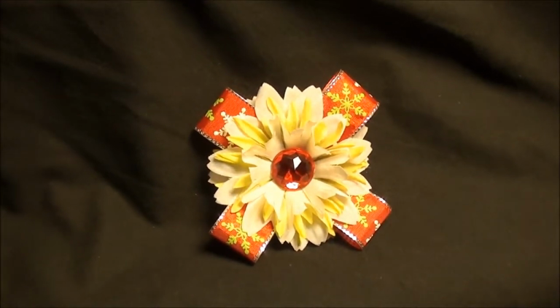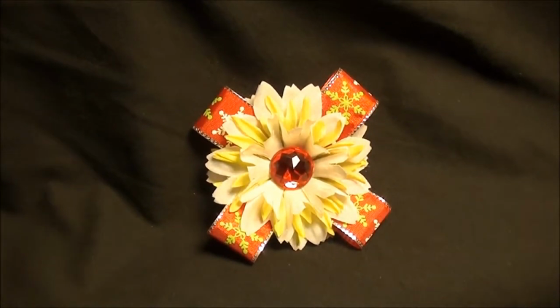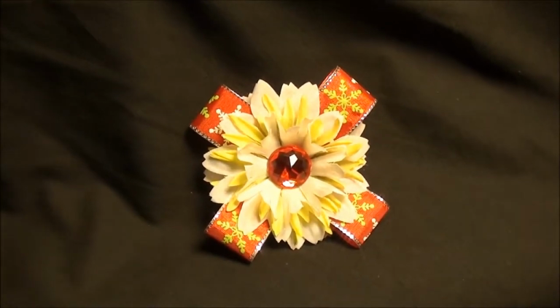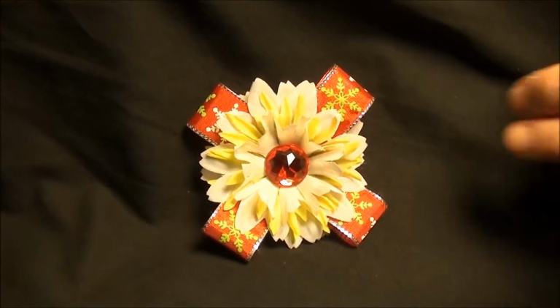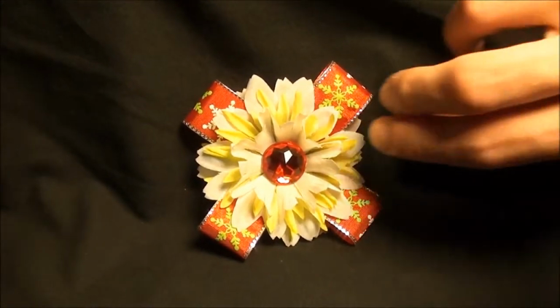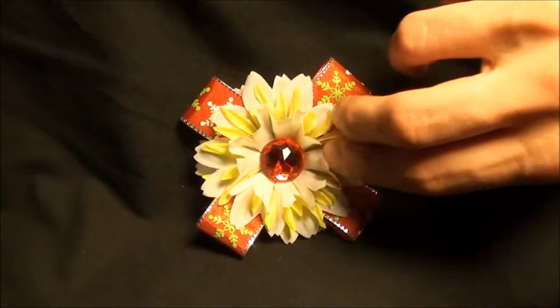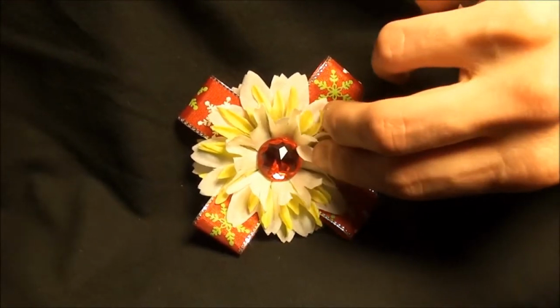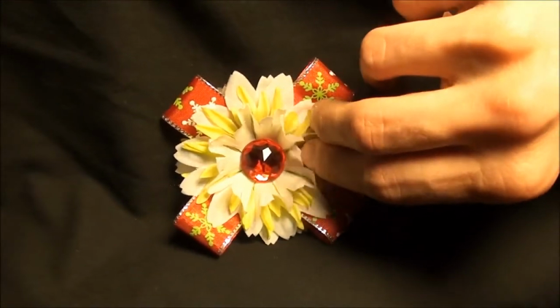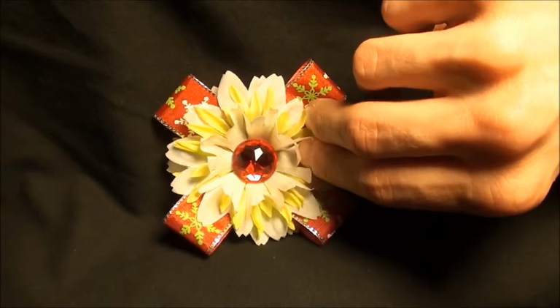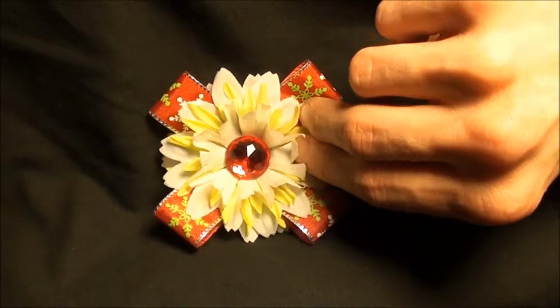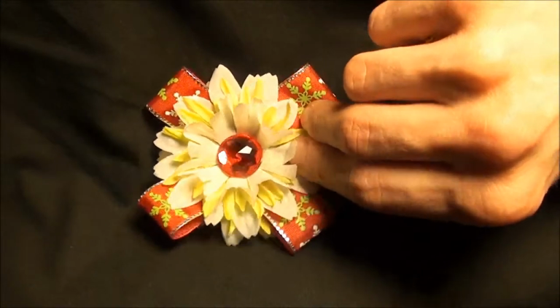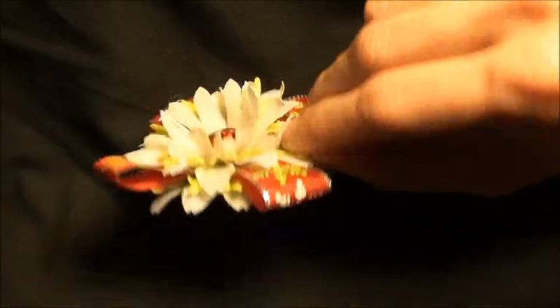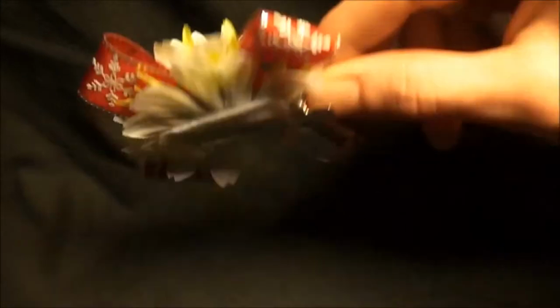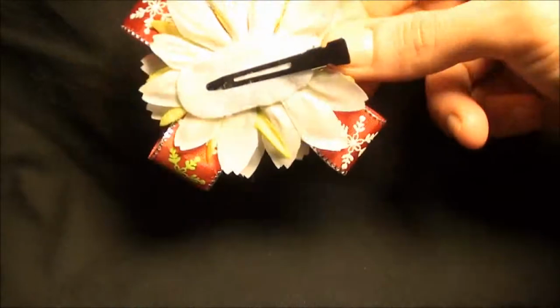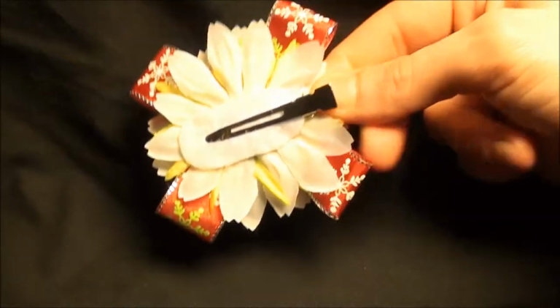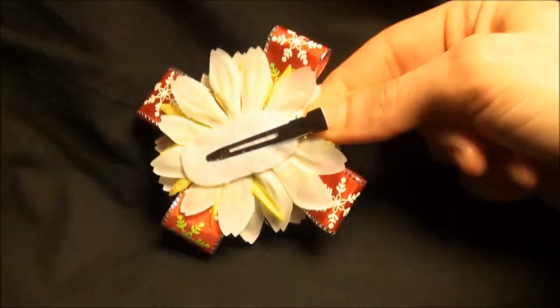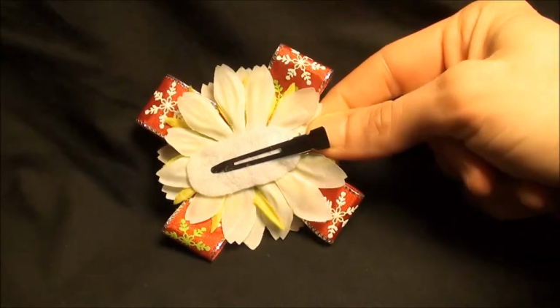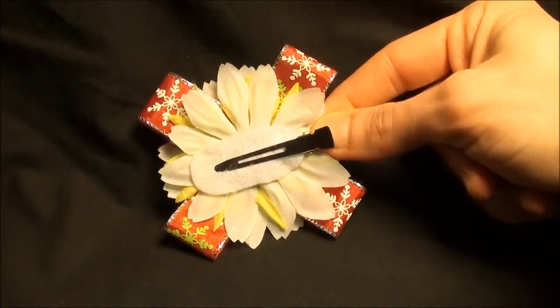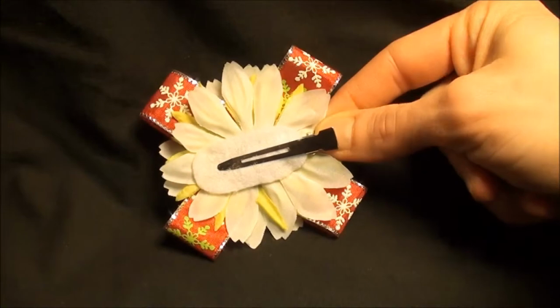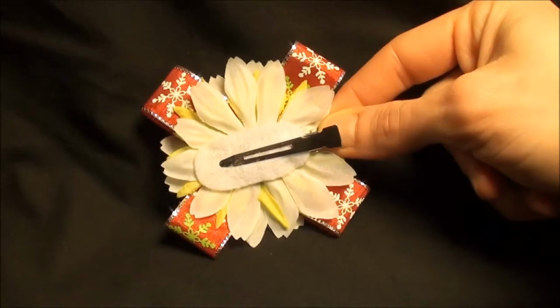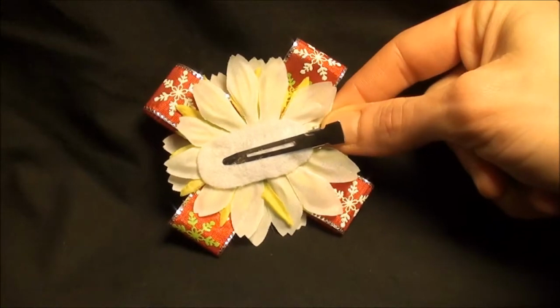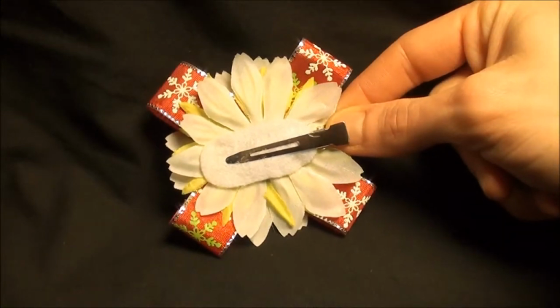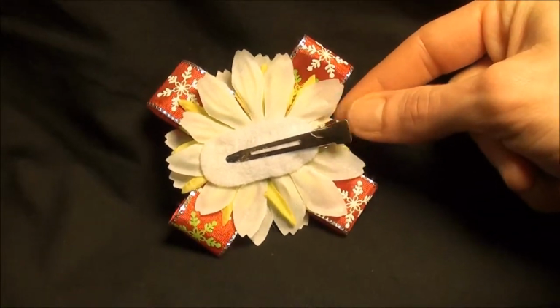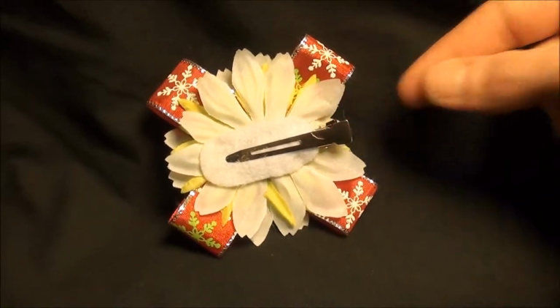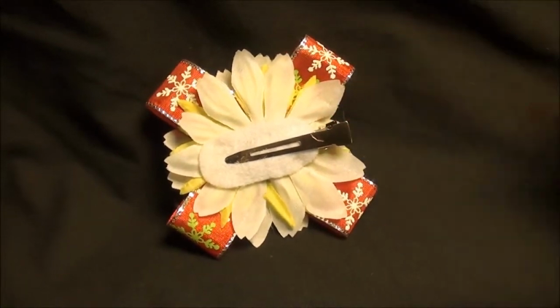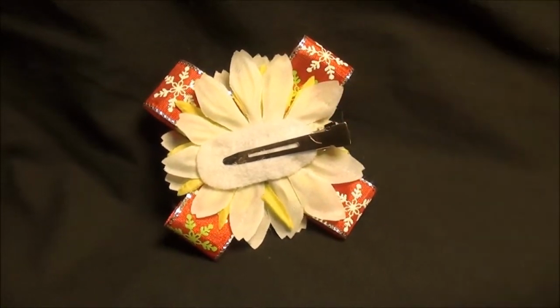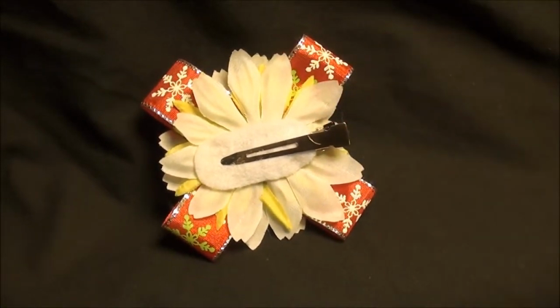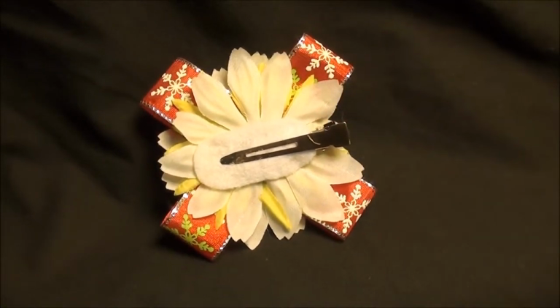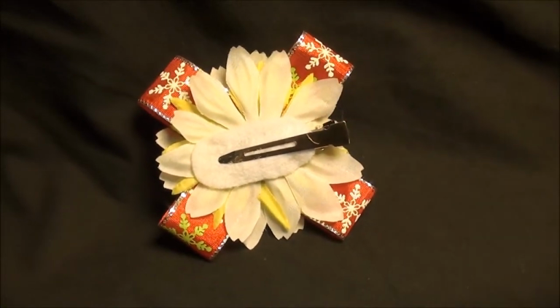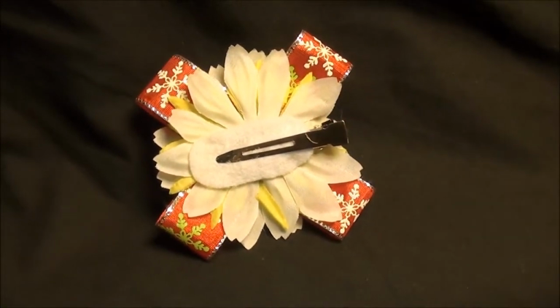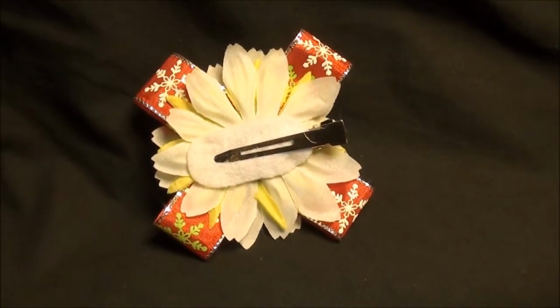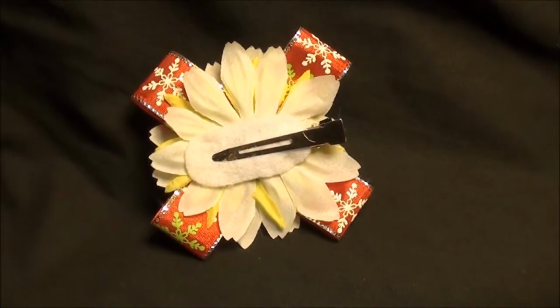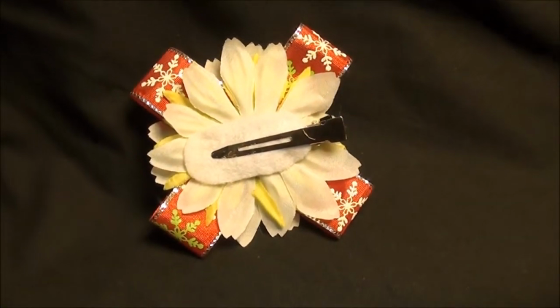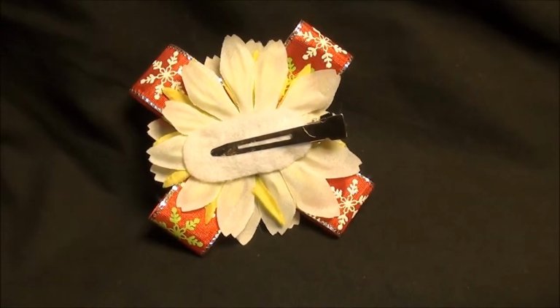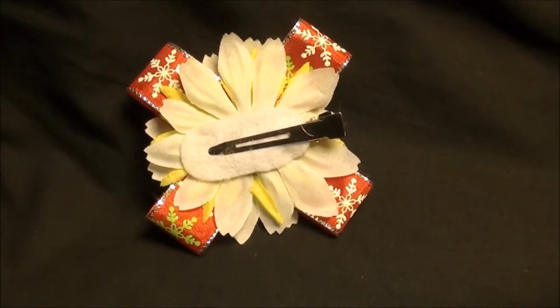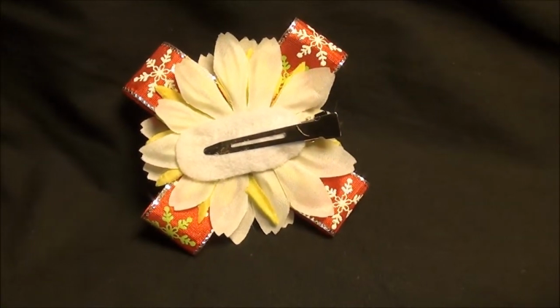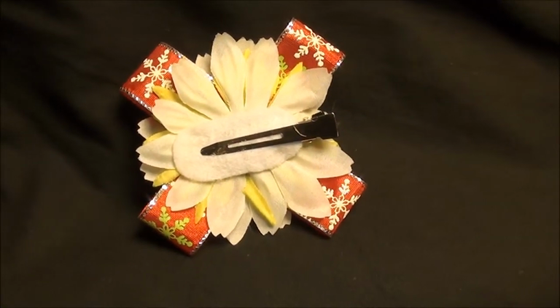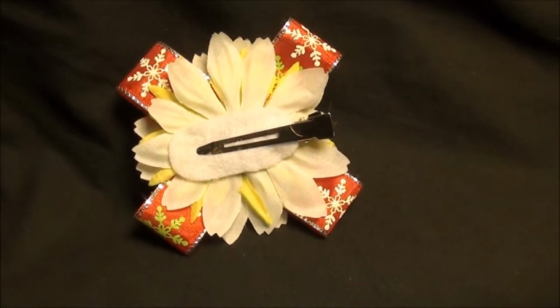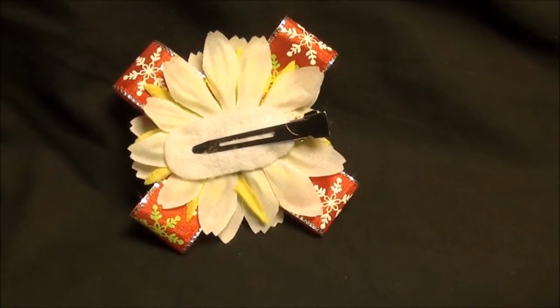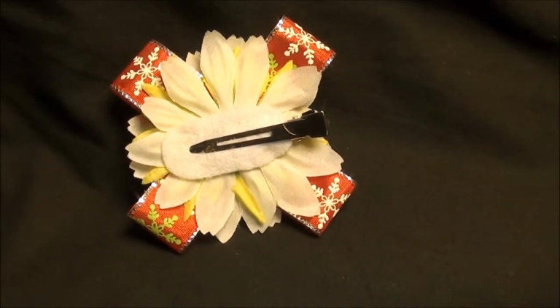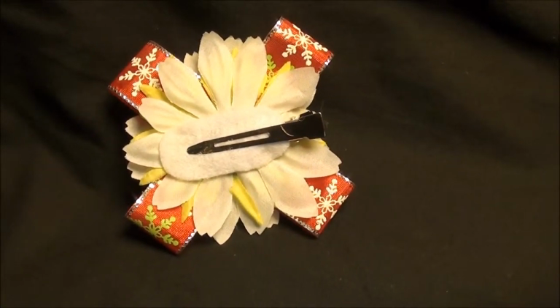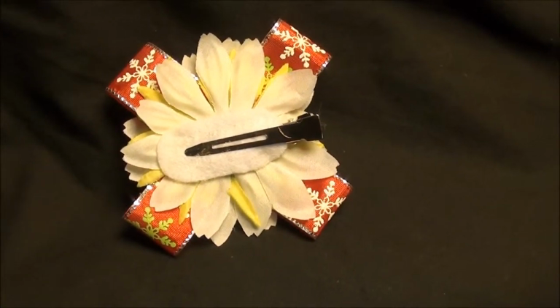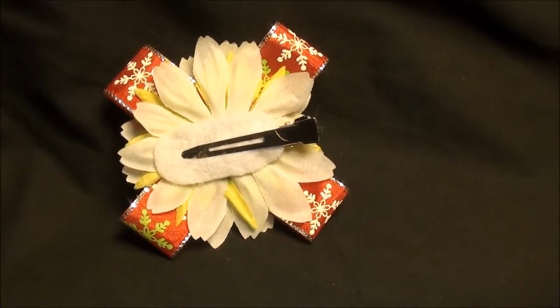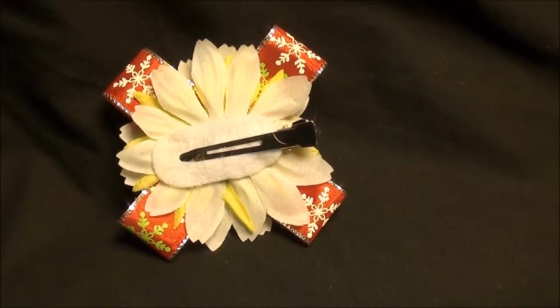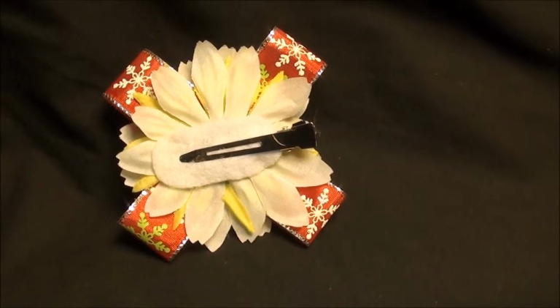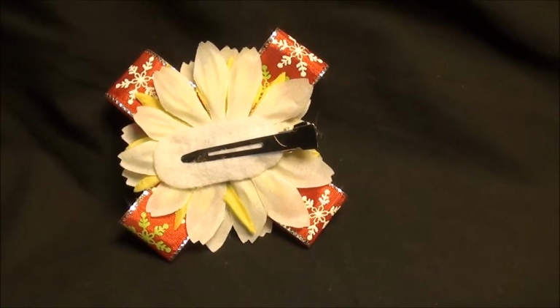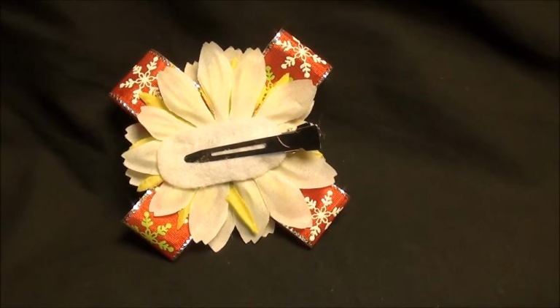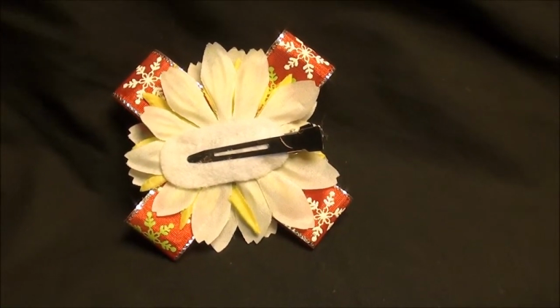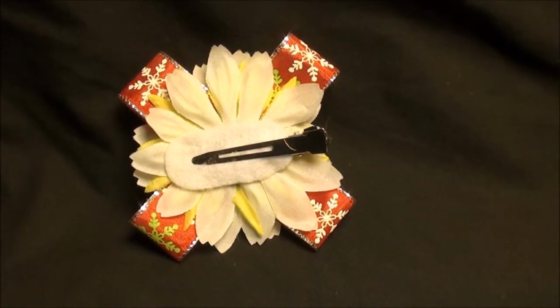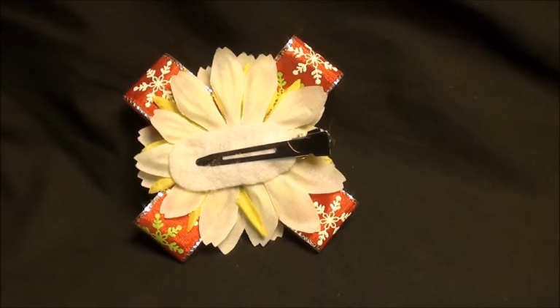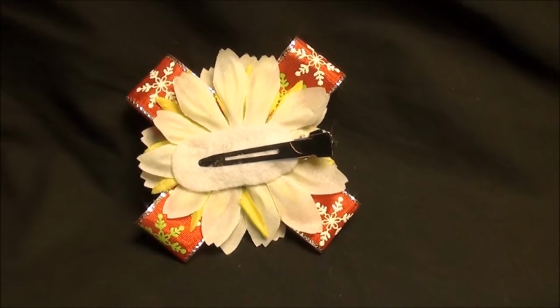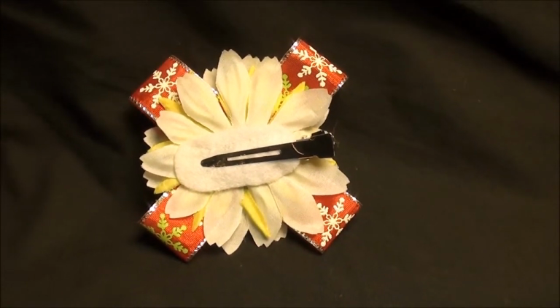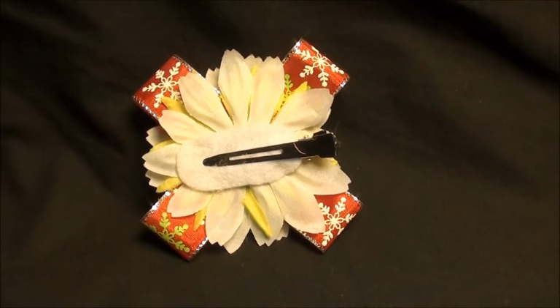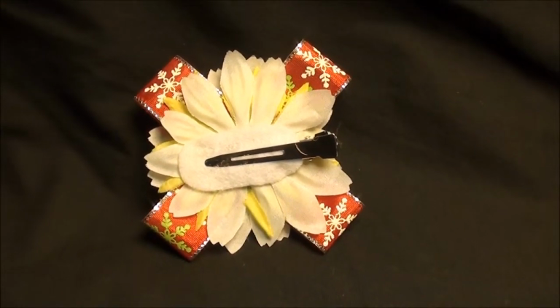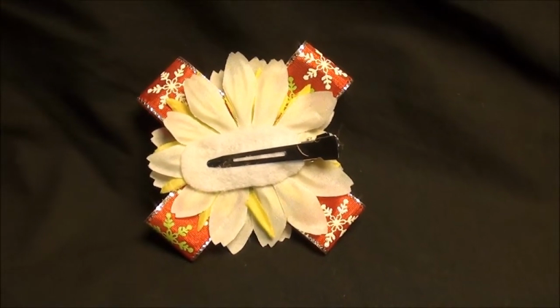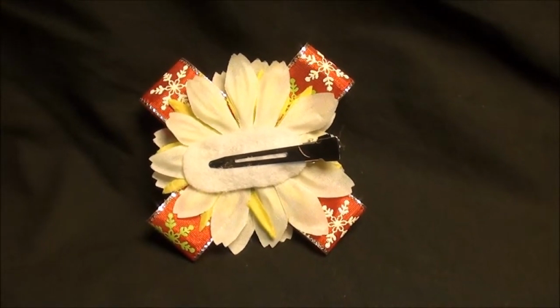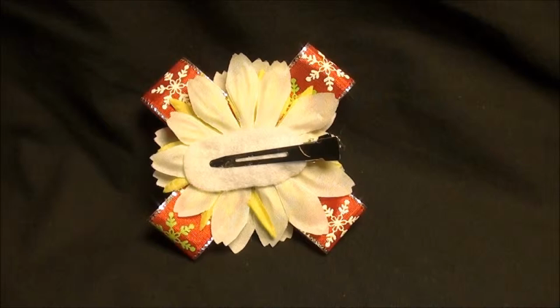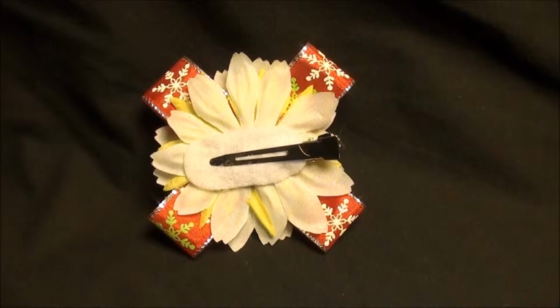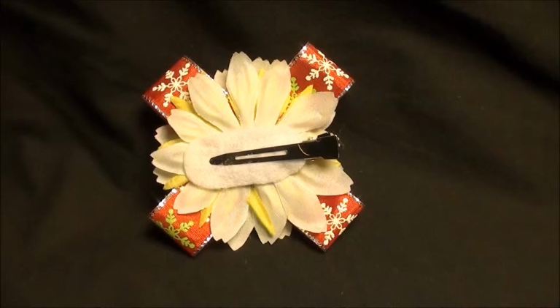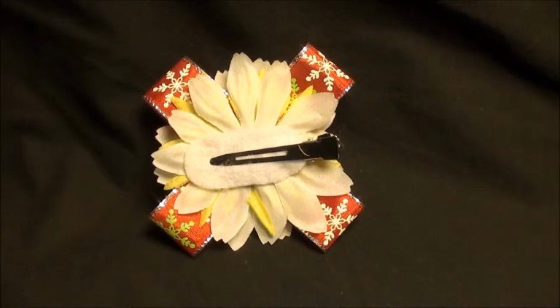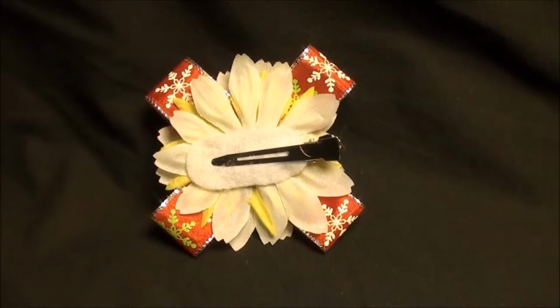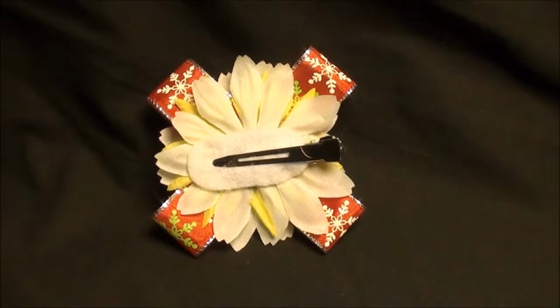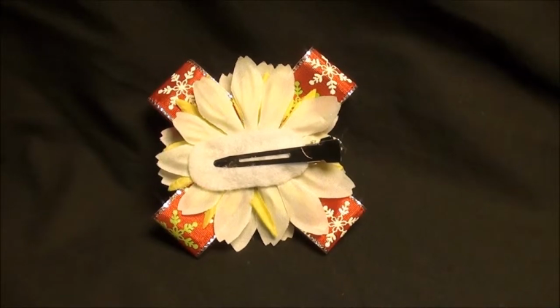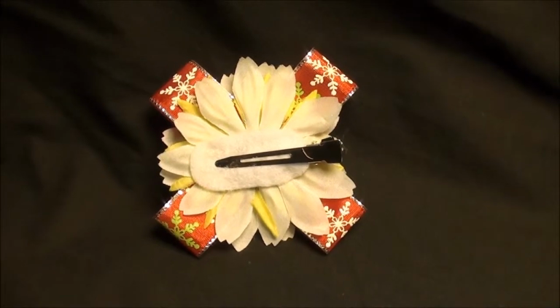Just check out the back here. Adhered with a high quality alligator clip. It's a nice soft felt so you don't have to worry about it scratching.